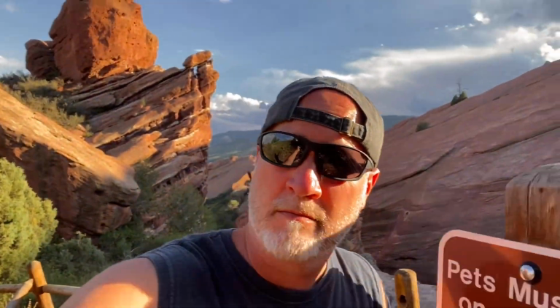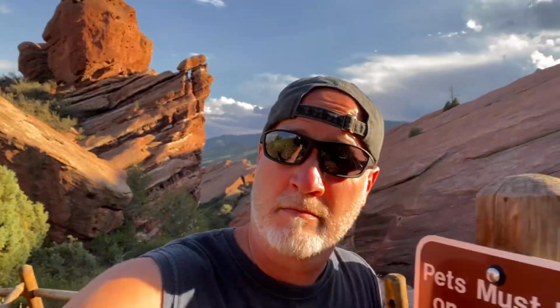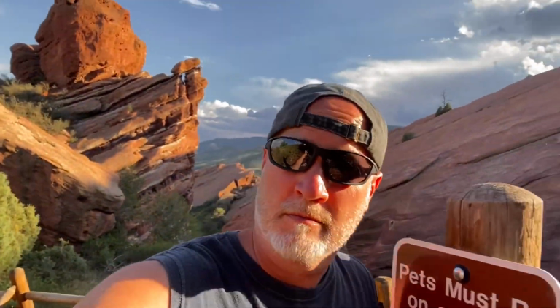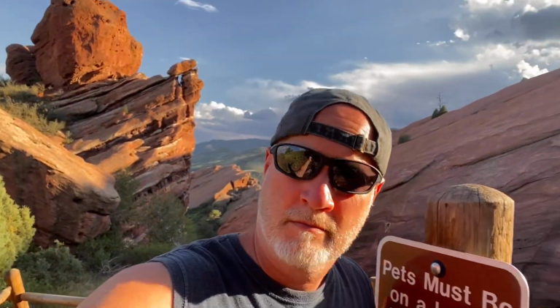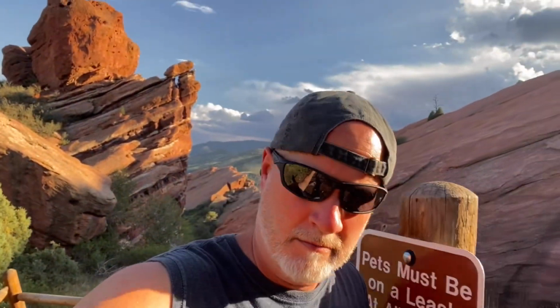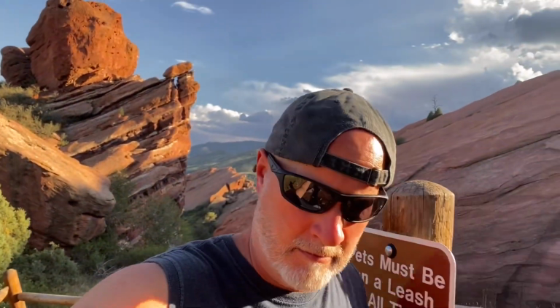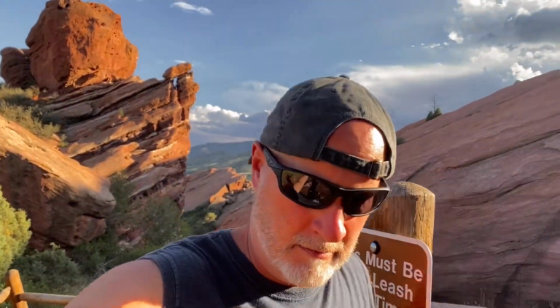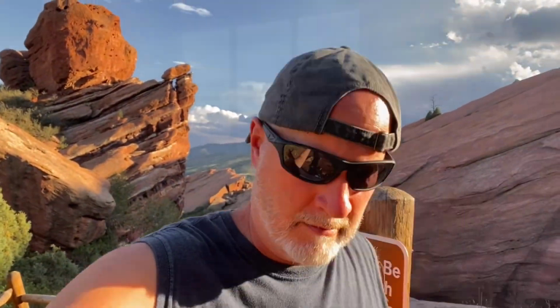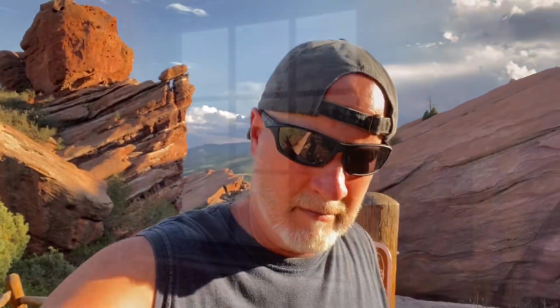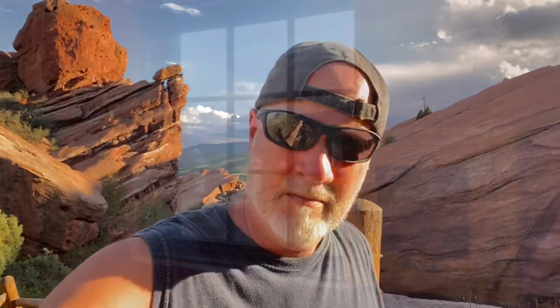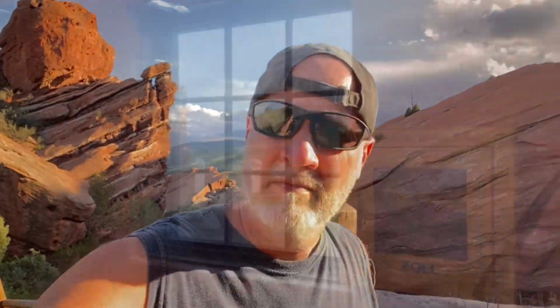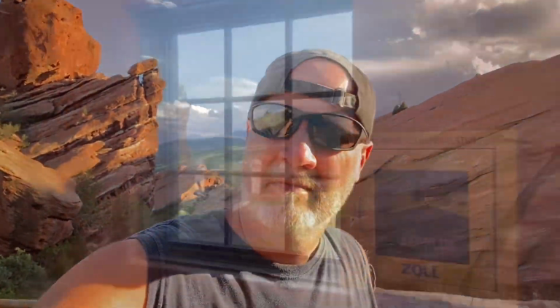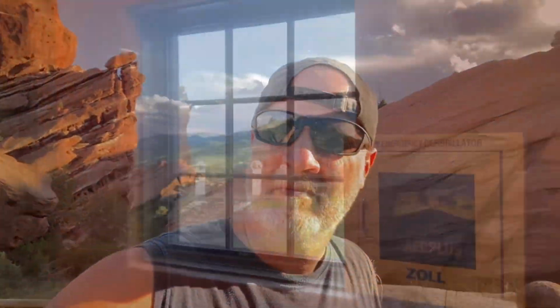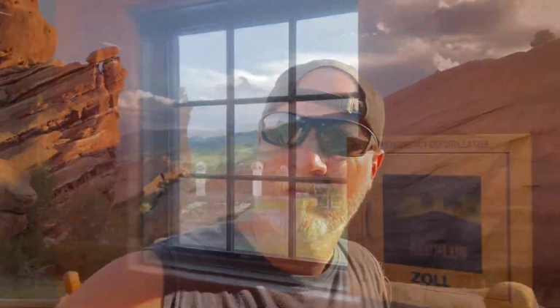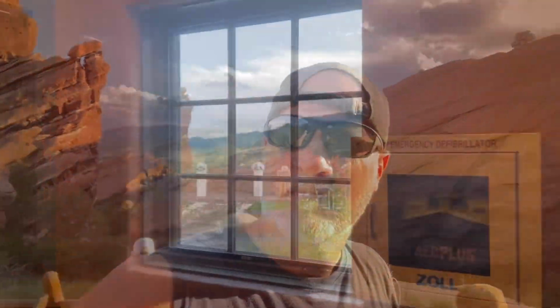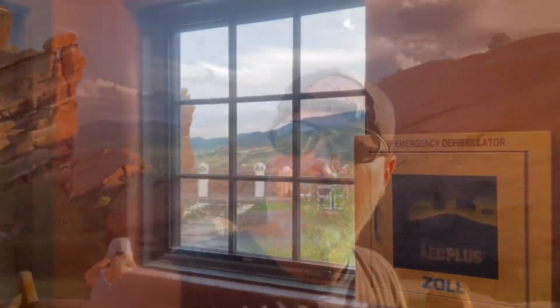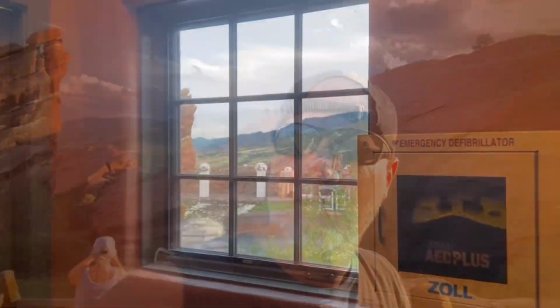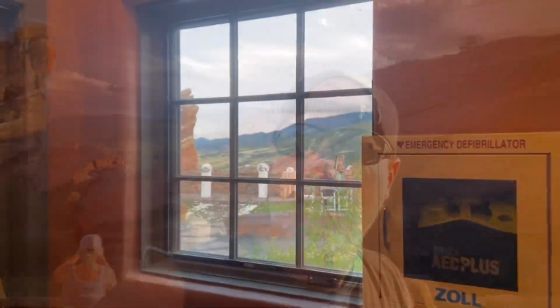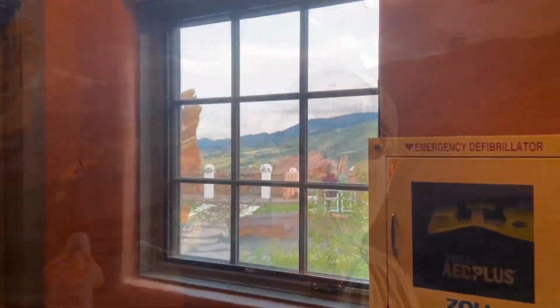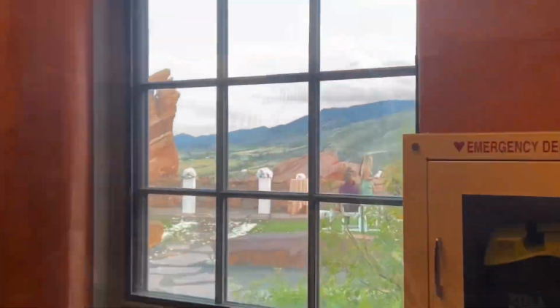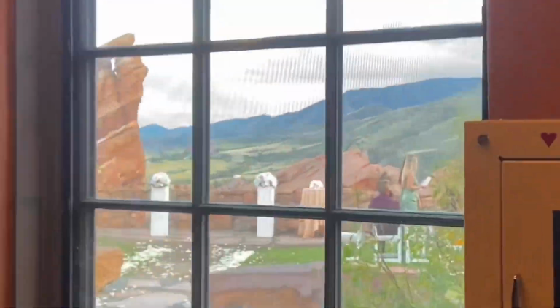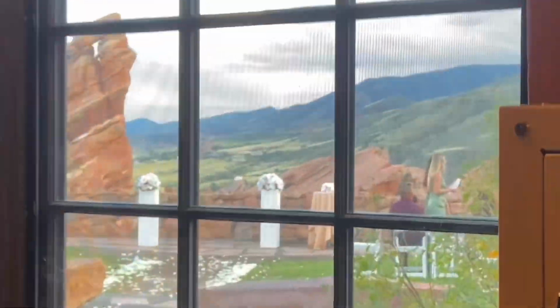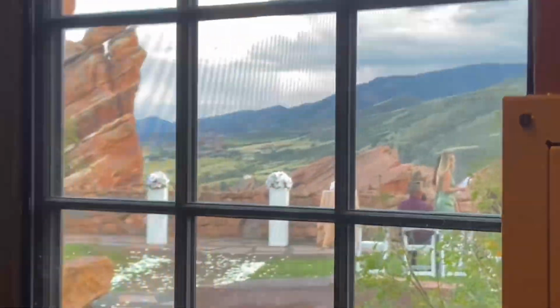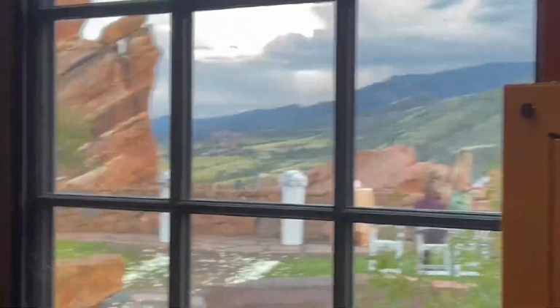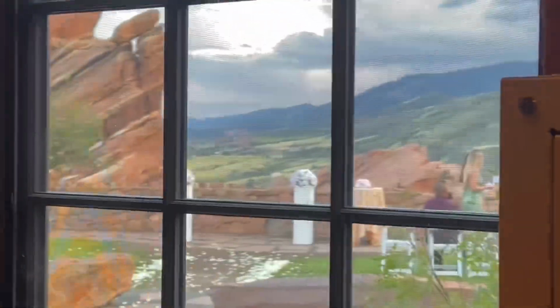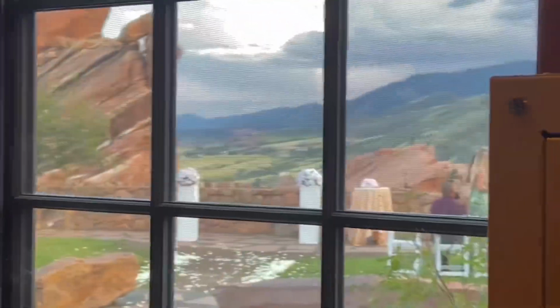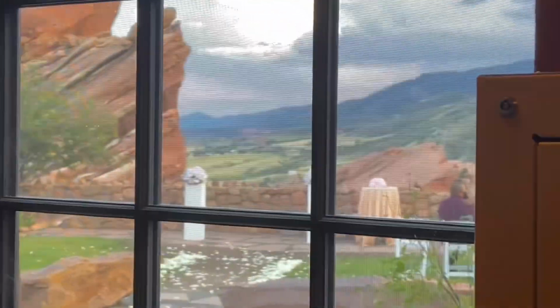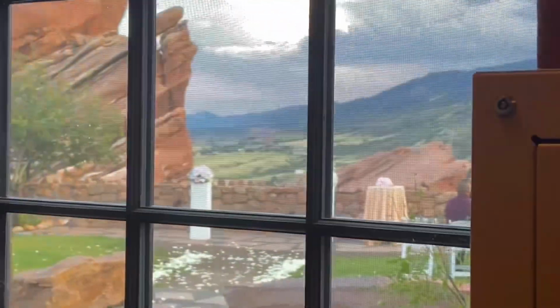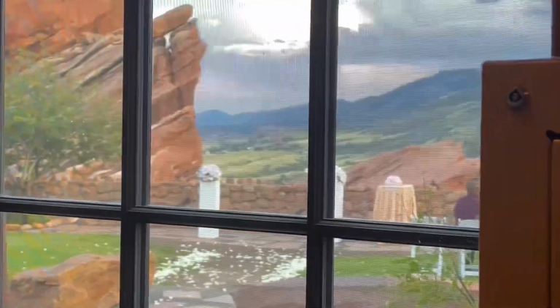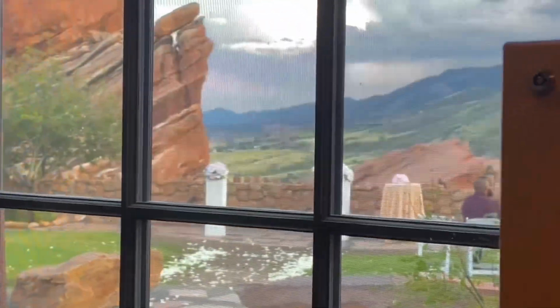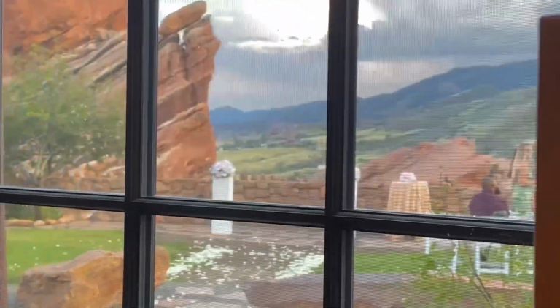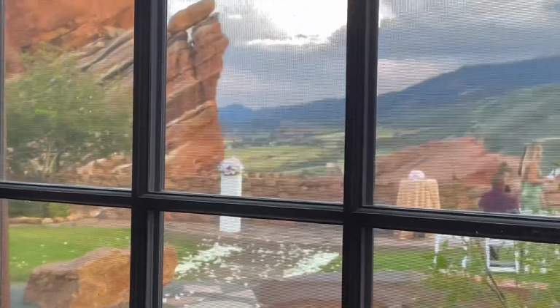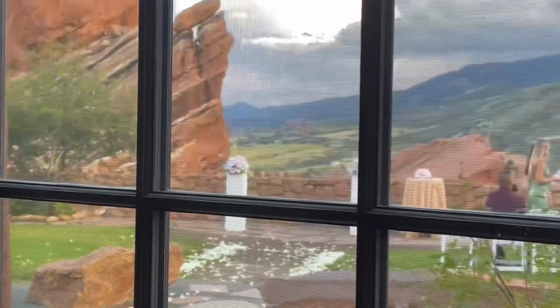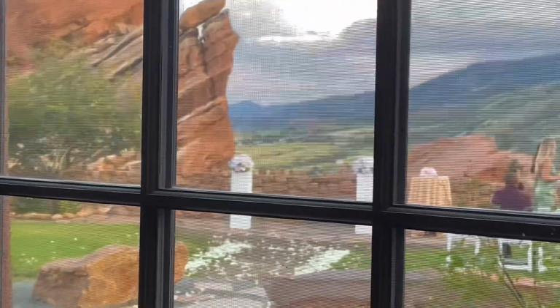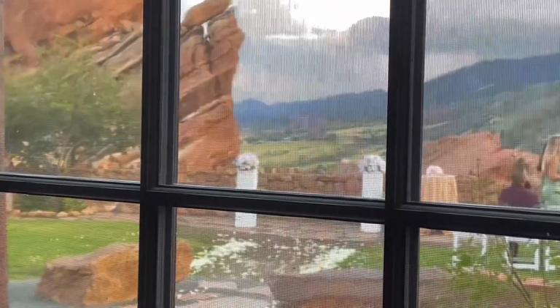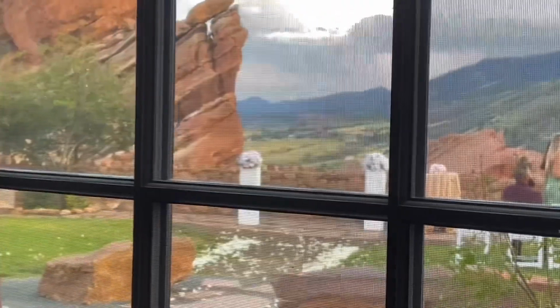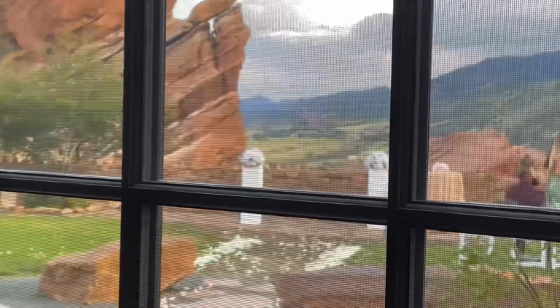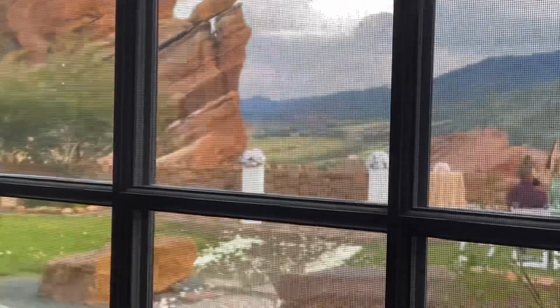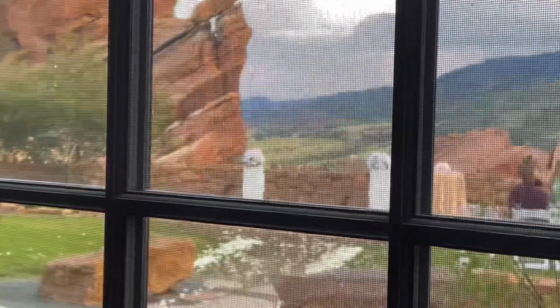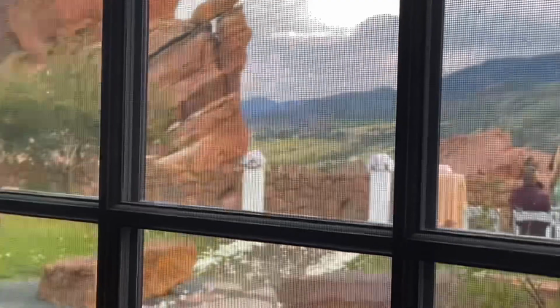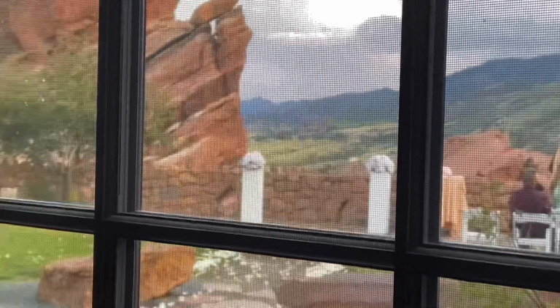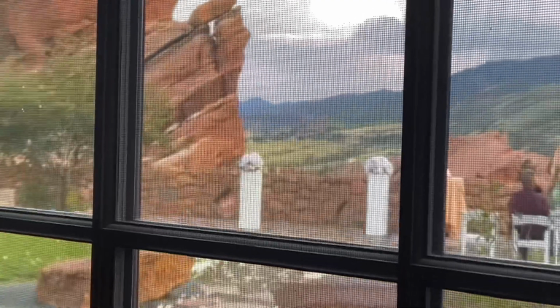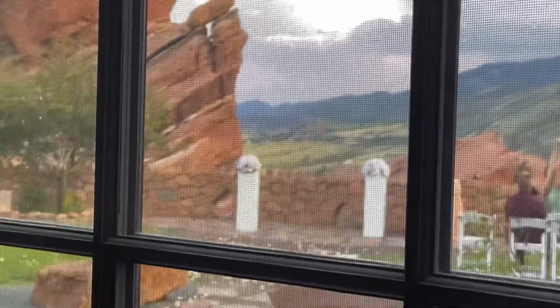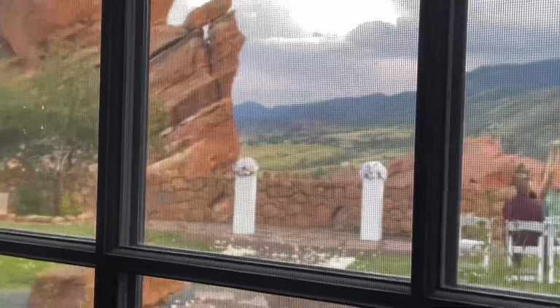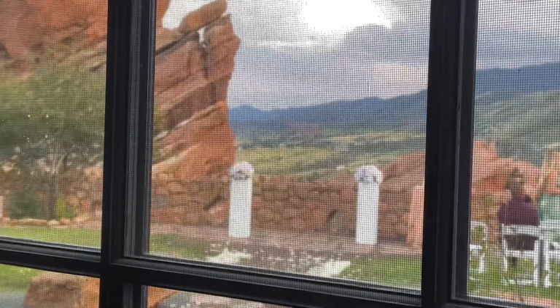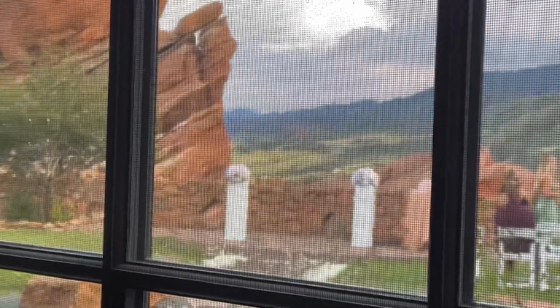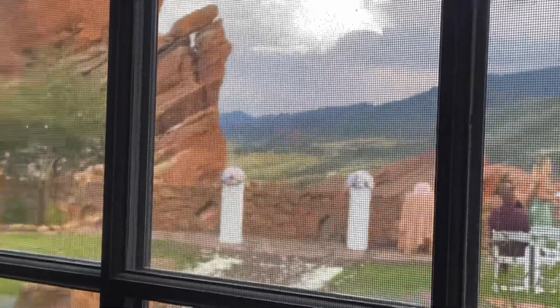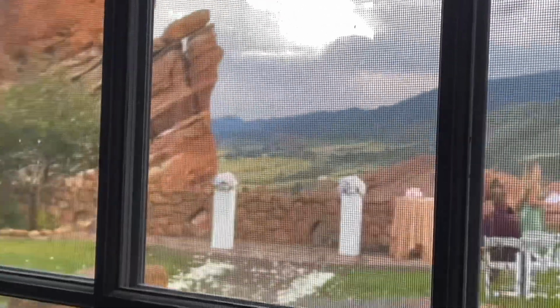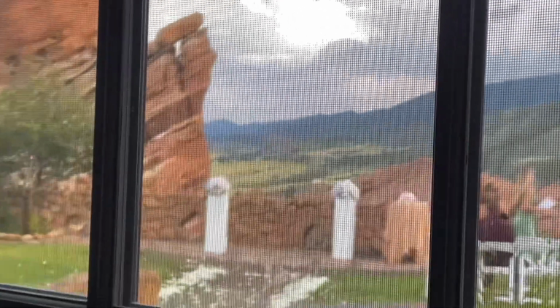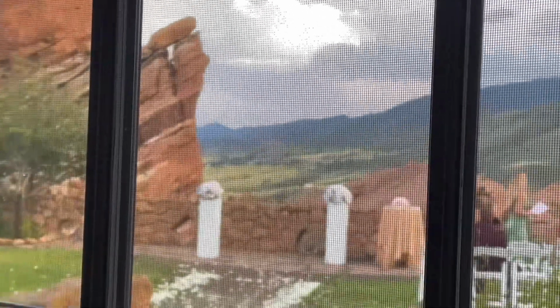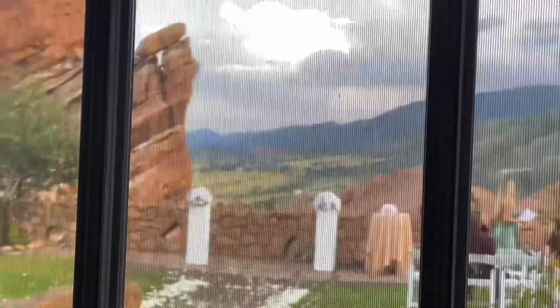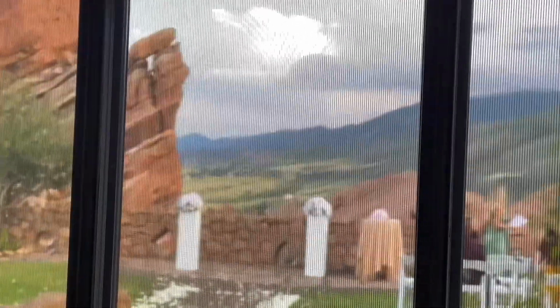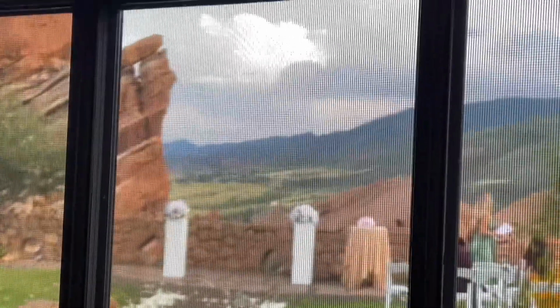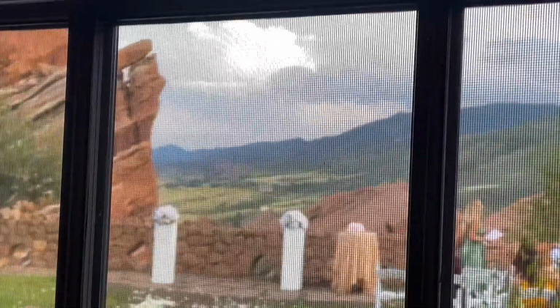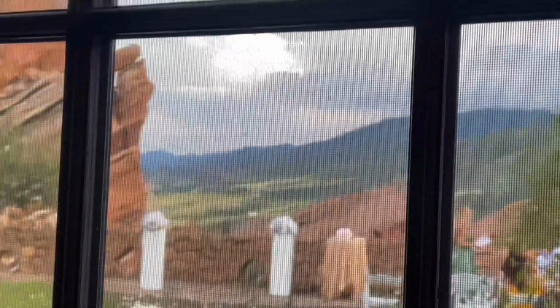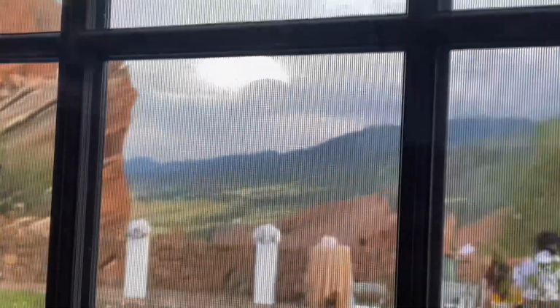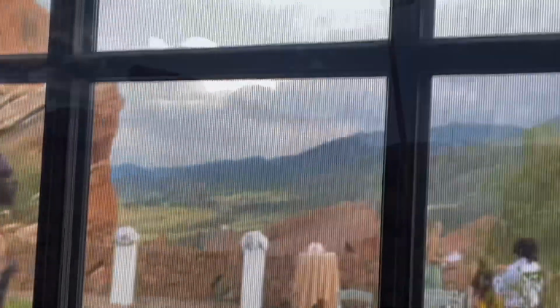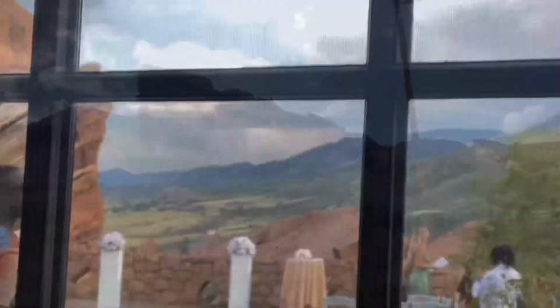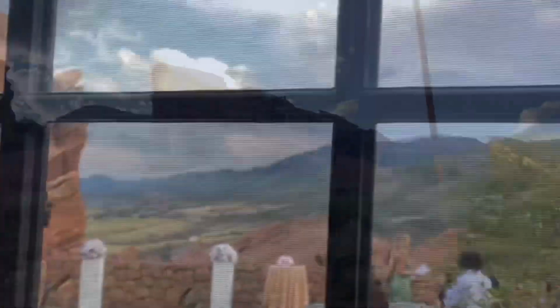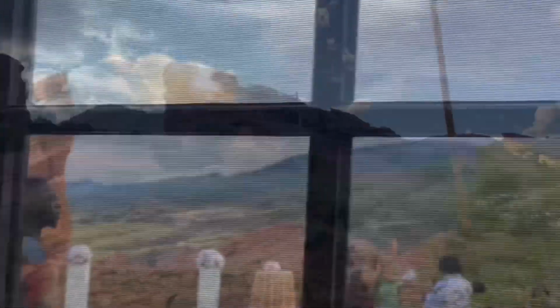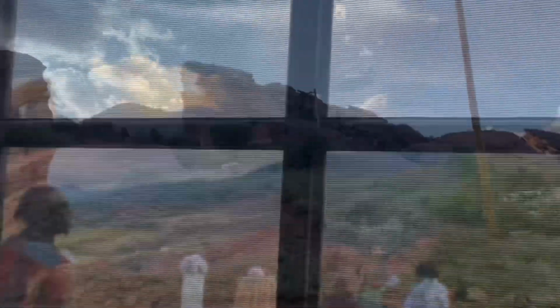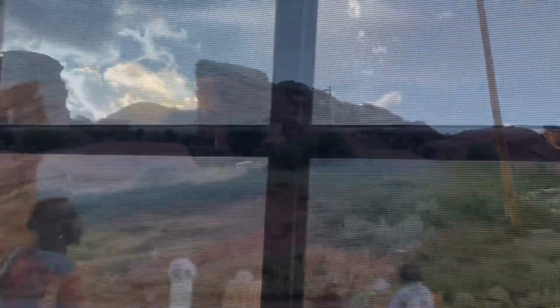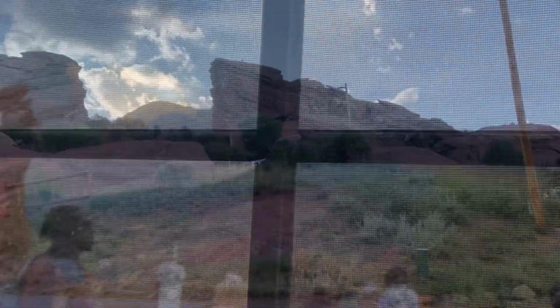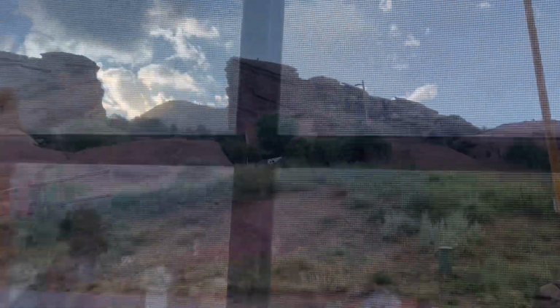There was a wedding going on while we were here. I can imagine having this as your epic background, with your wedding band being Duran Duran.